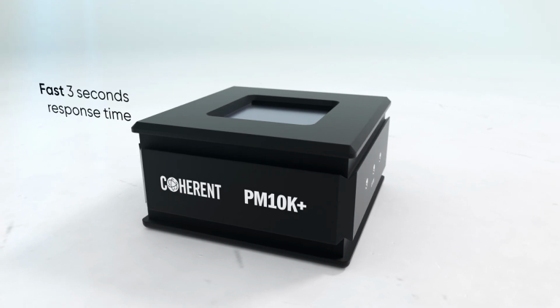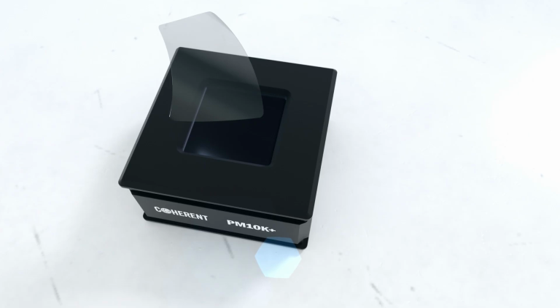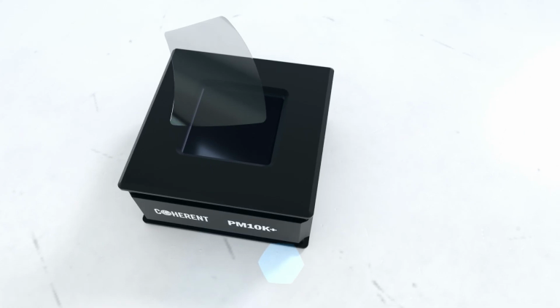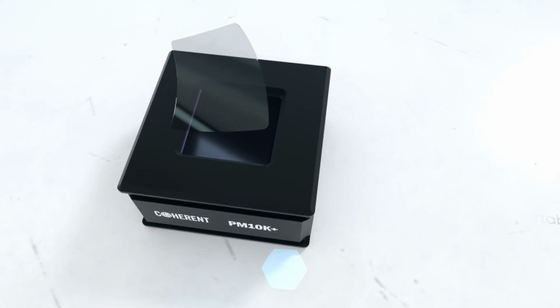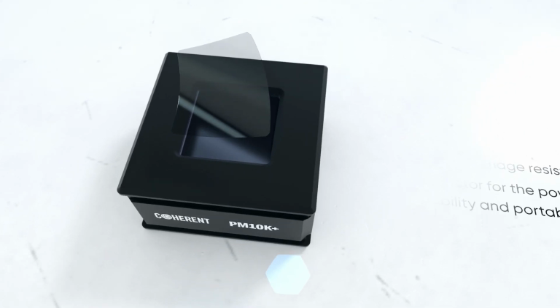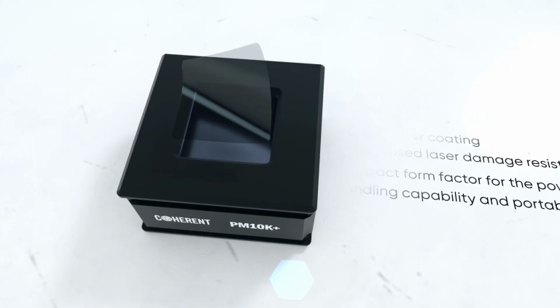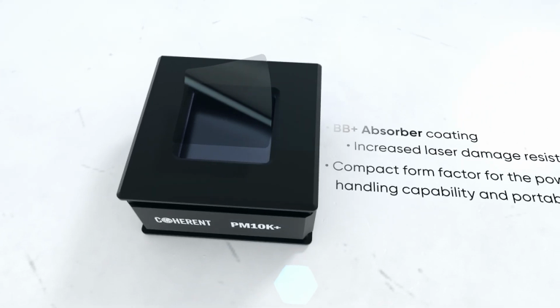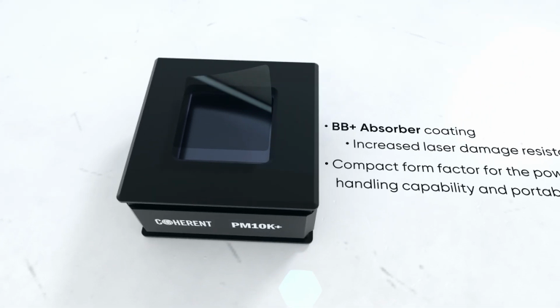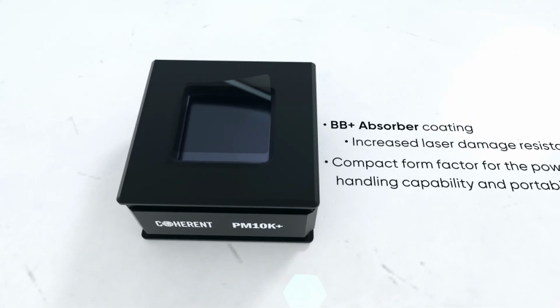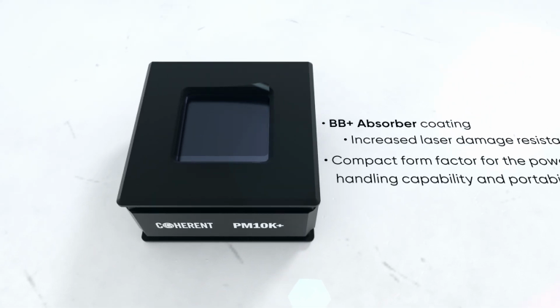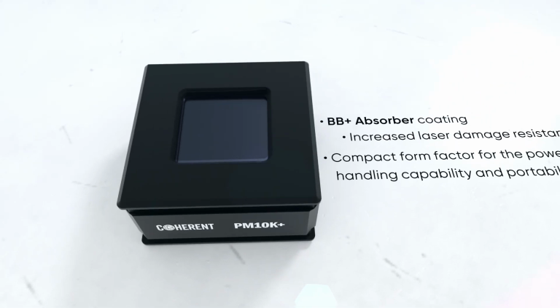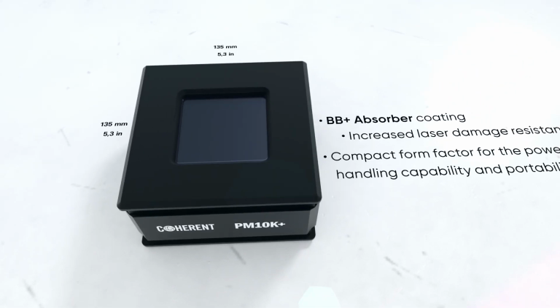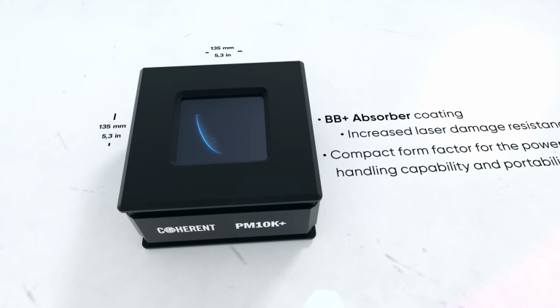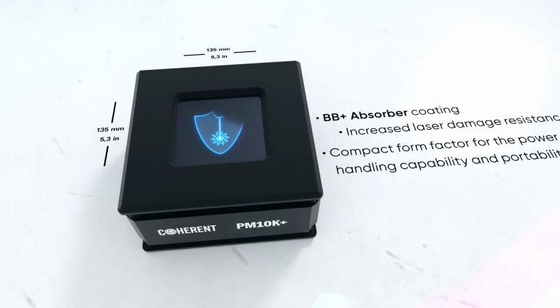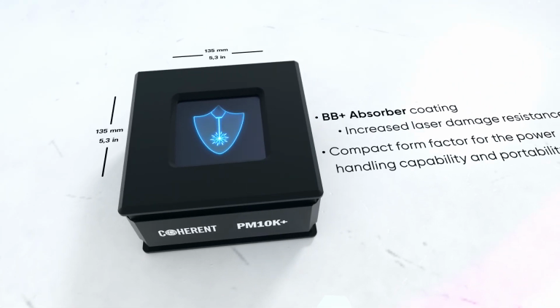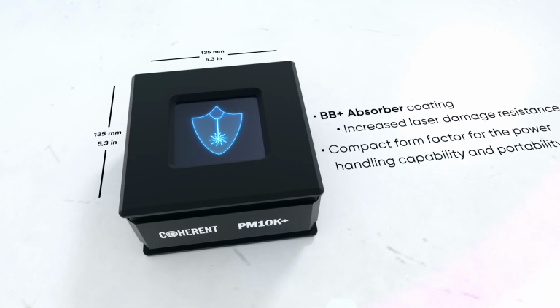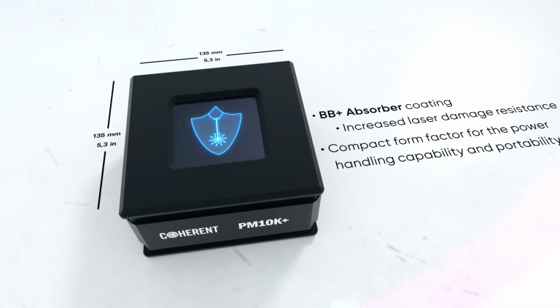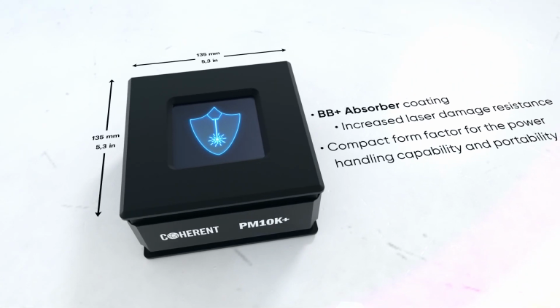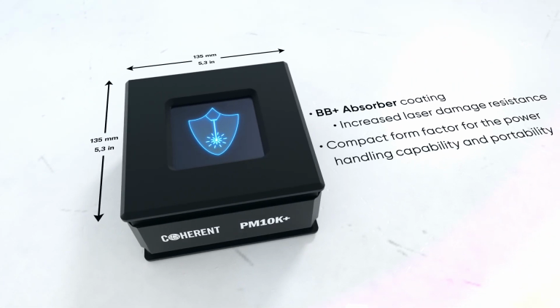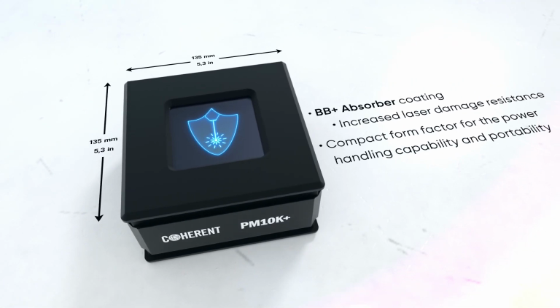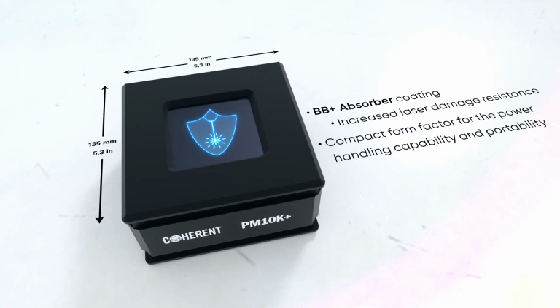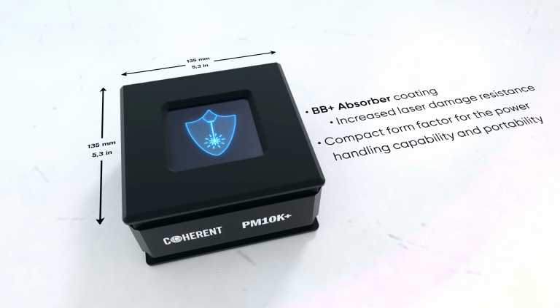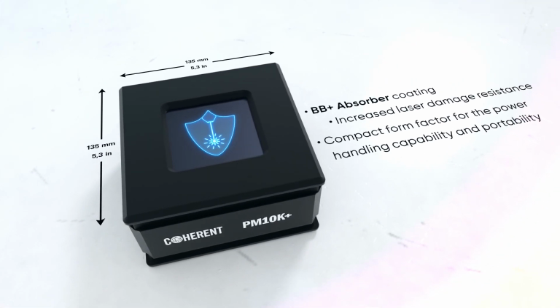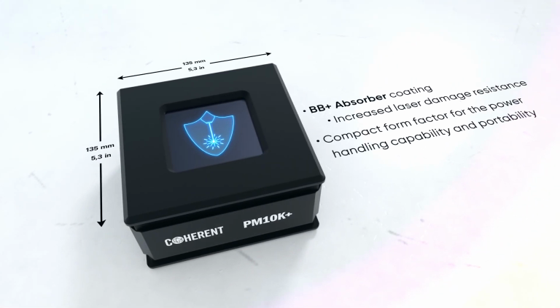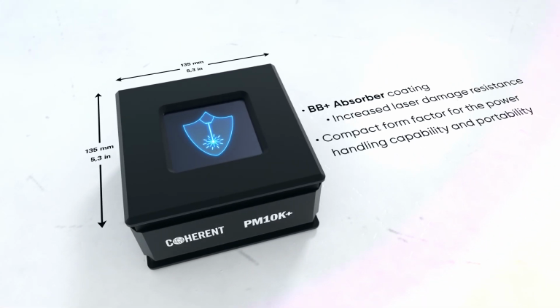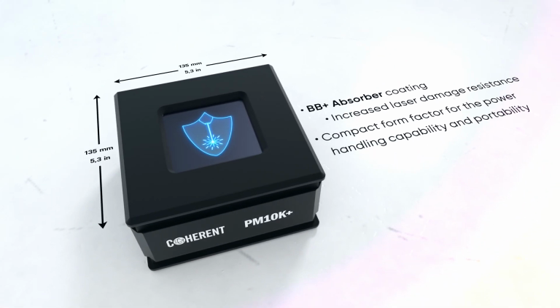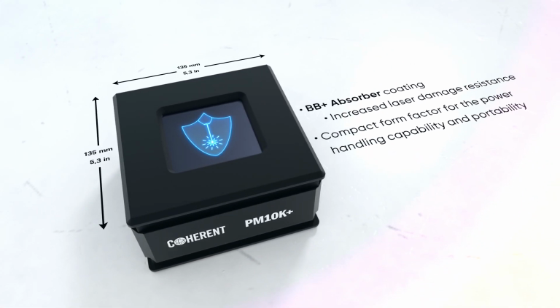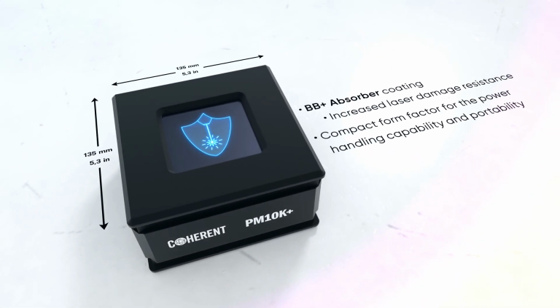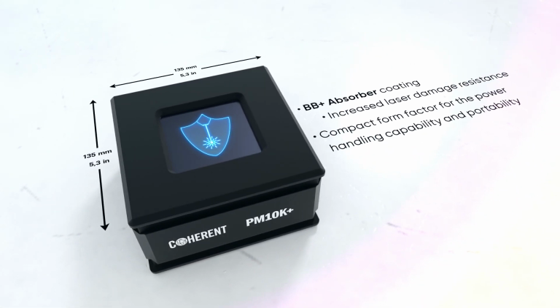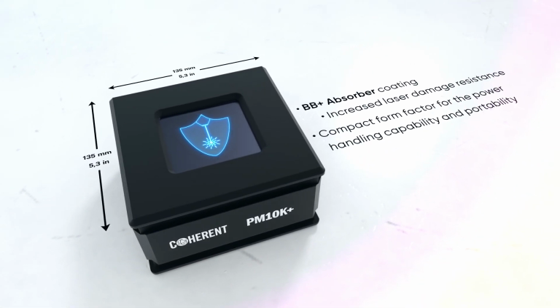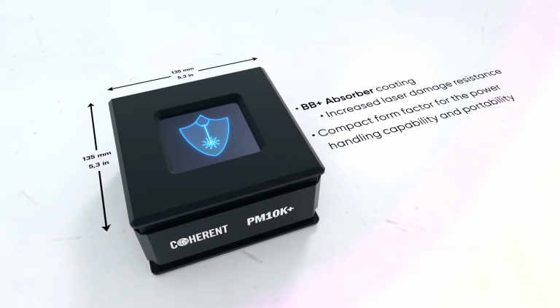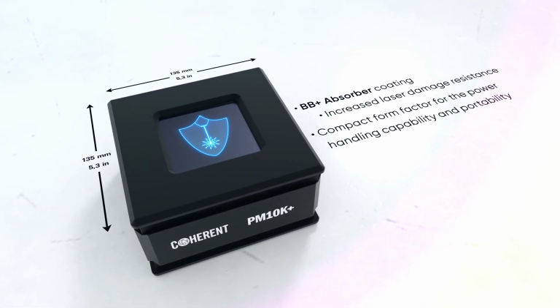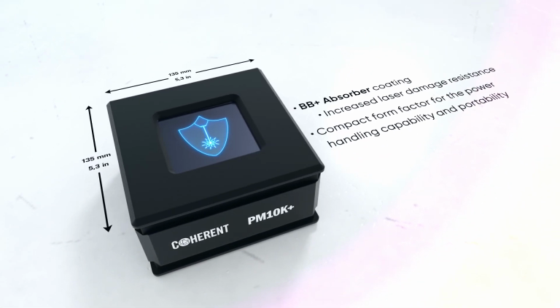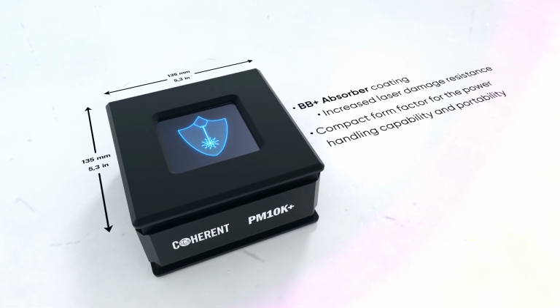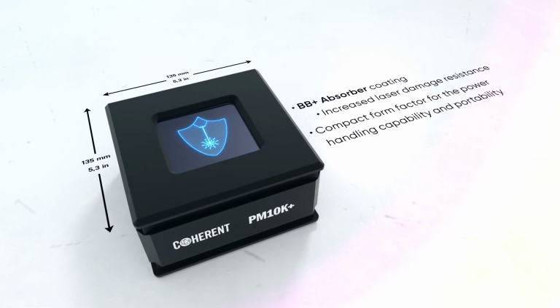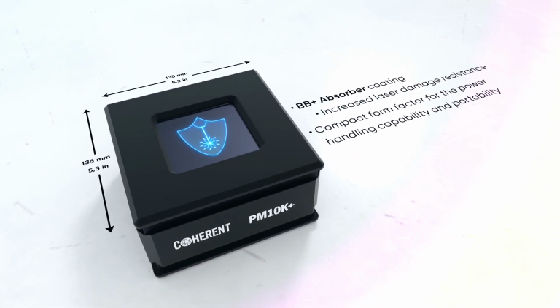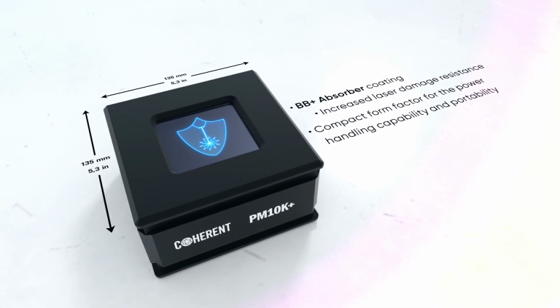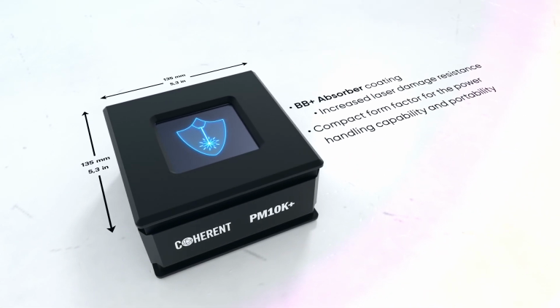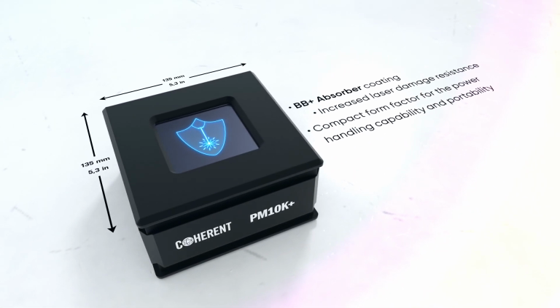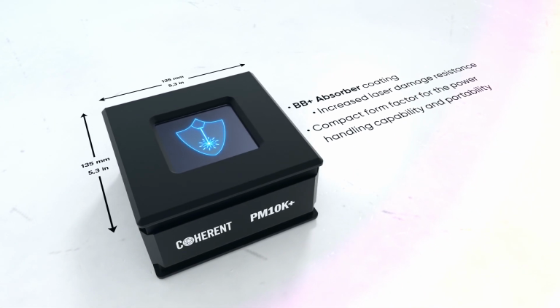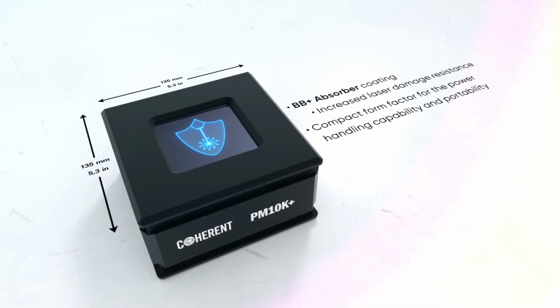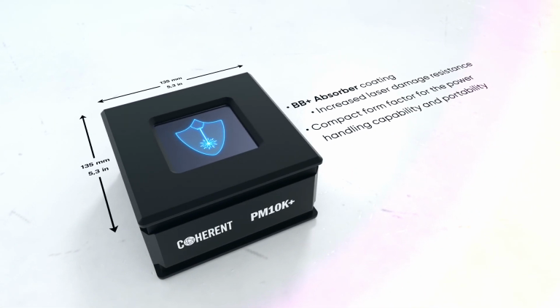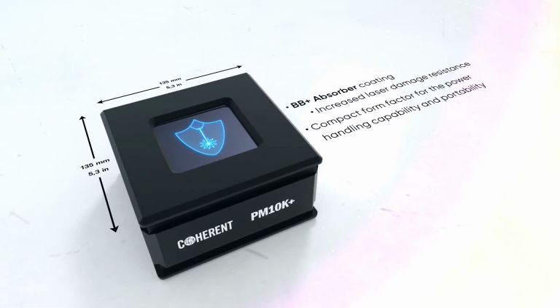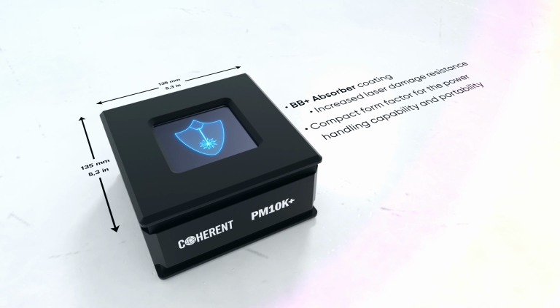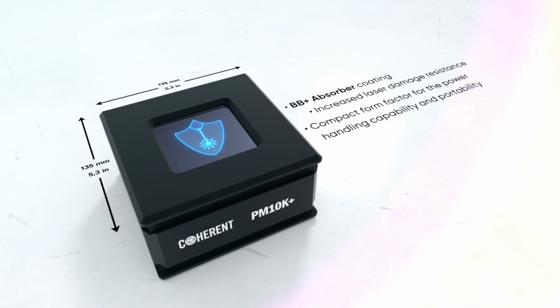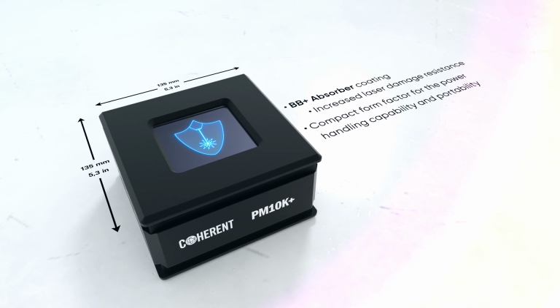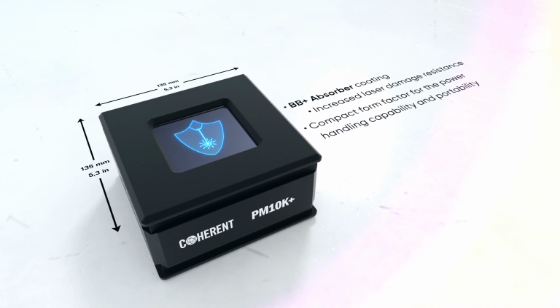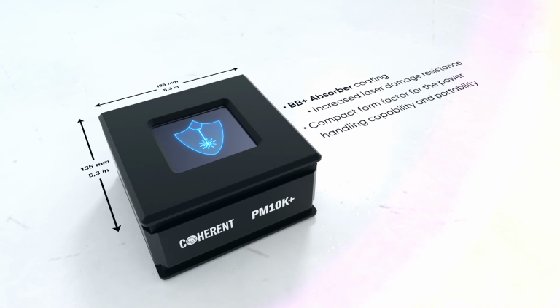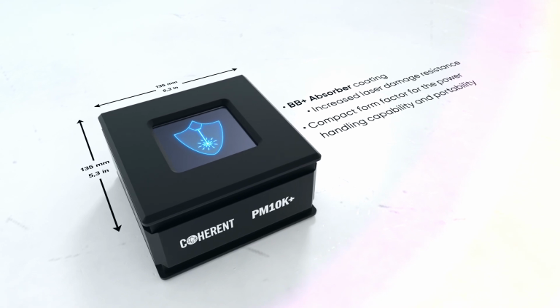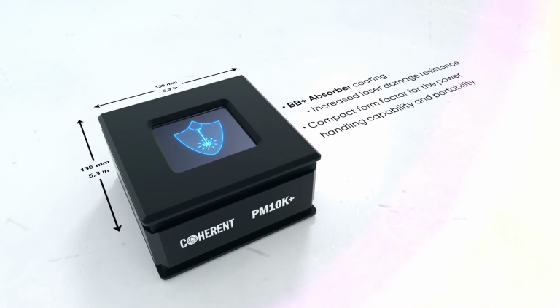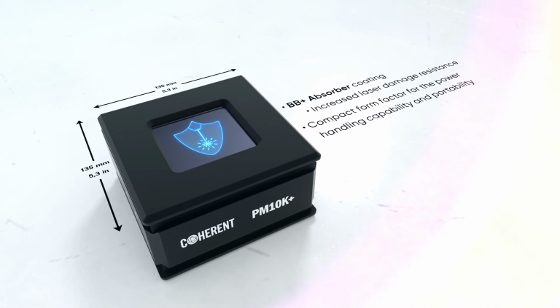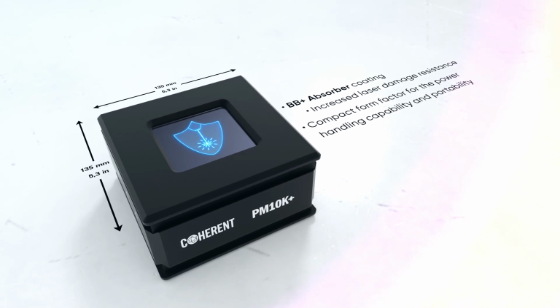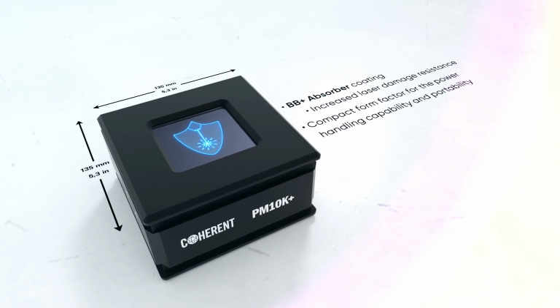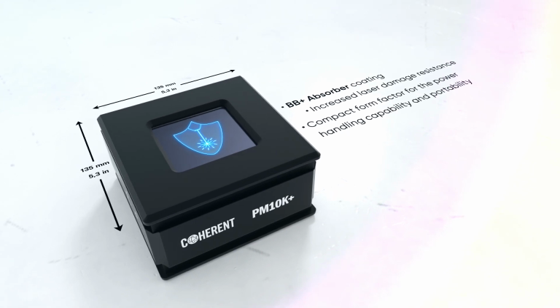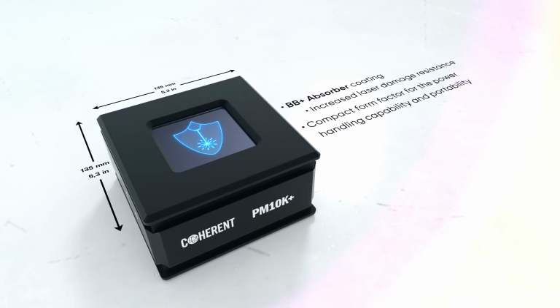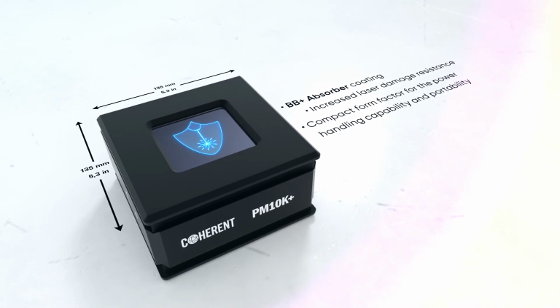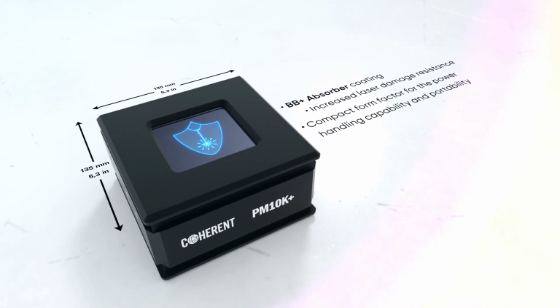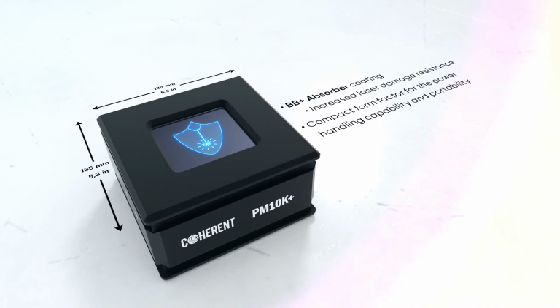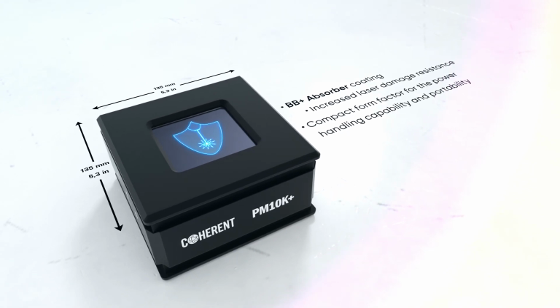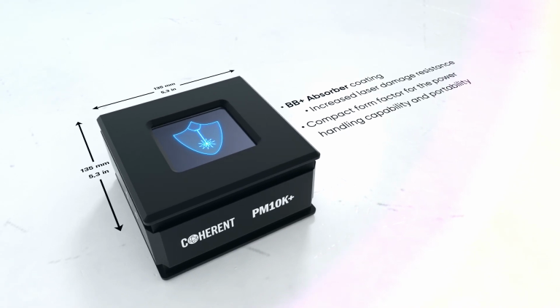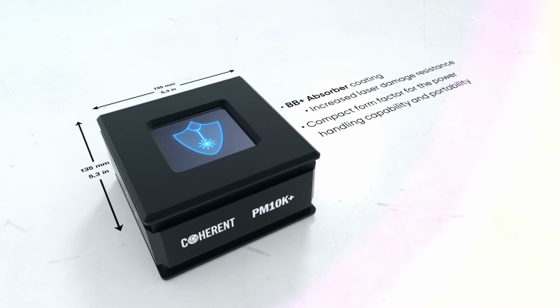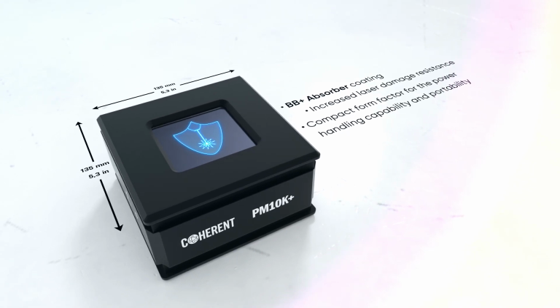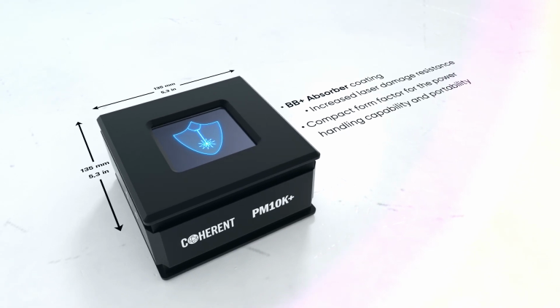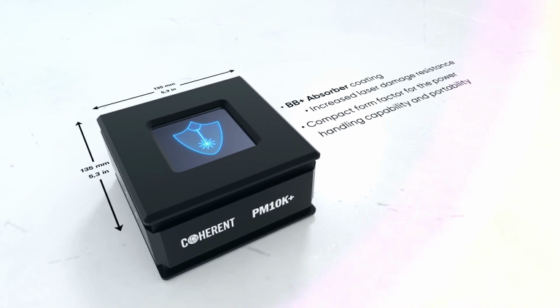The BB Plus surface absorber coating on this small, lightweight sensor makes it perfect for industrial applications with higher power lasers.